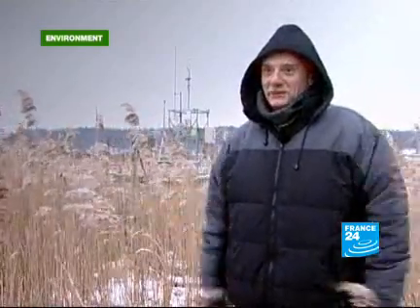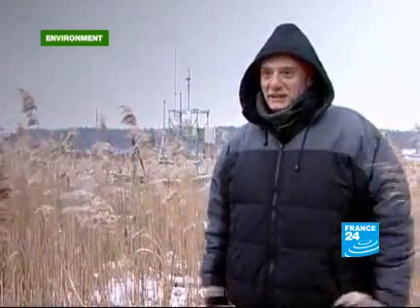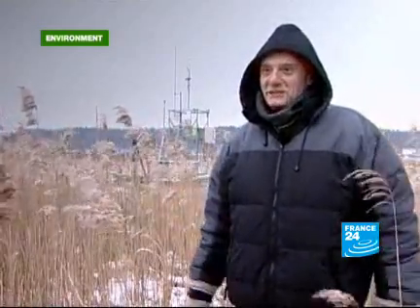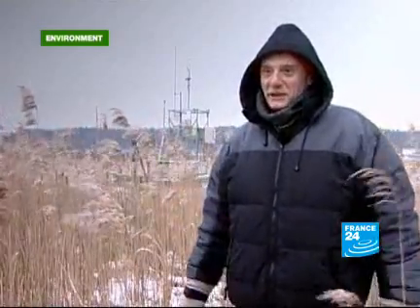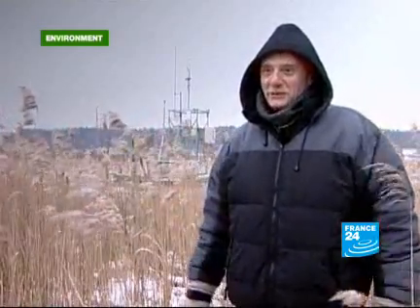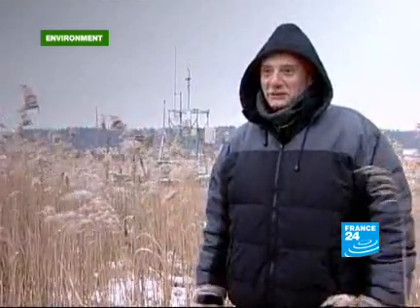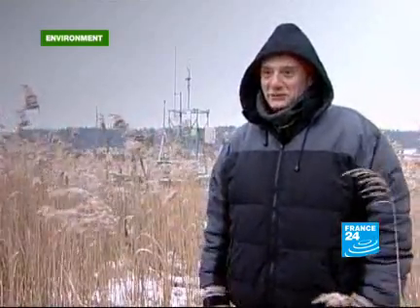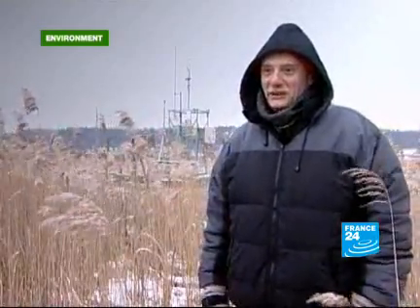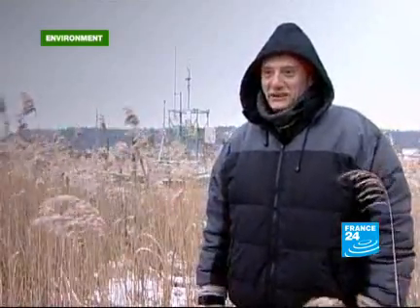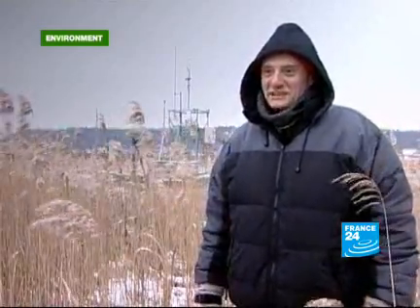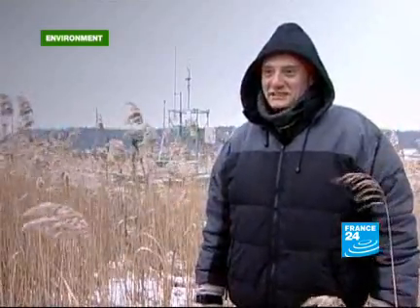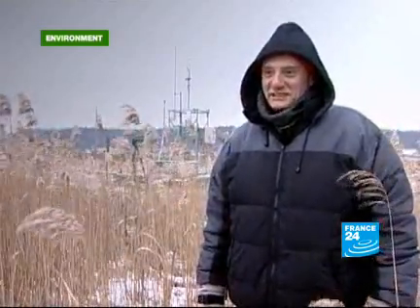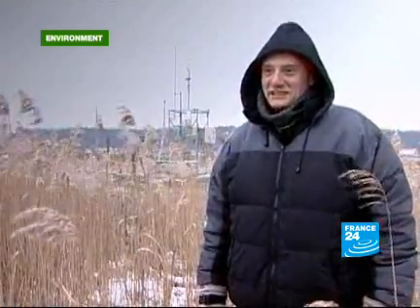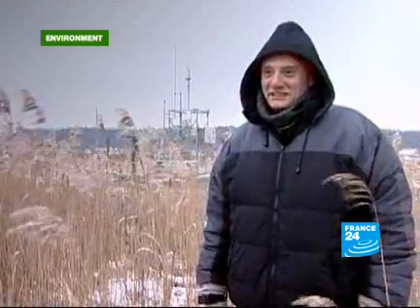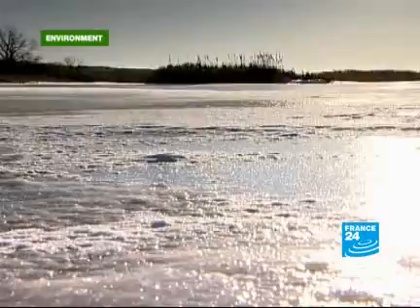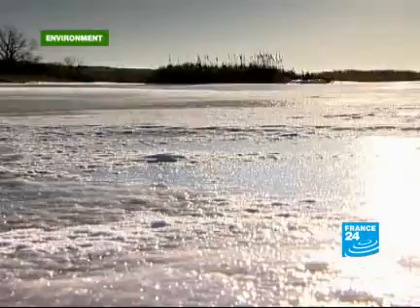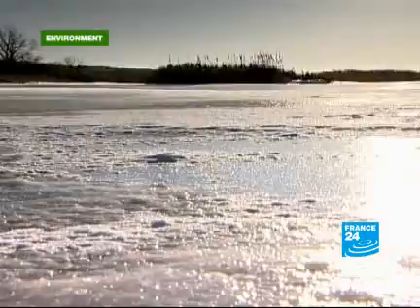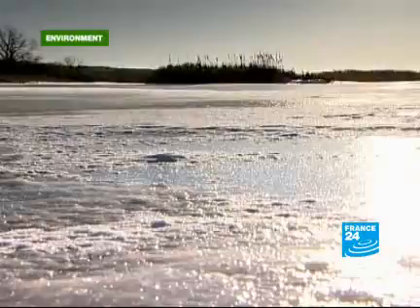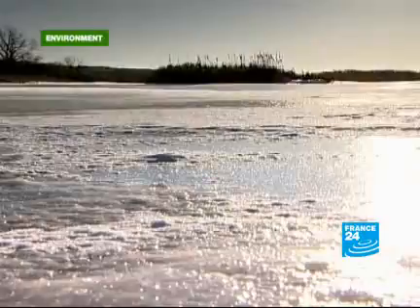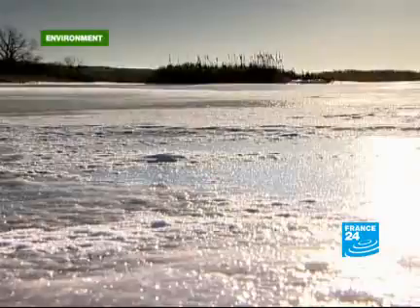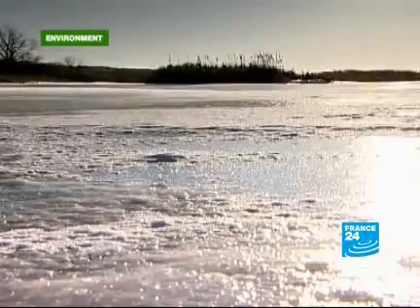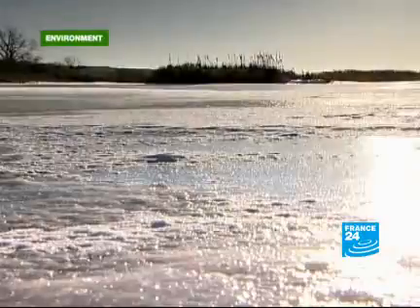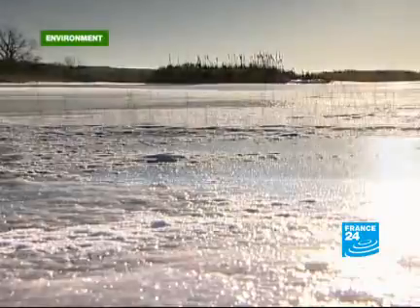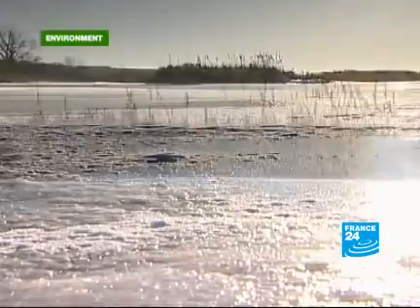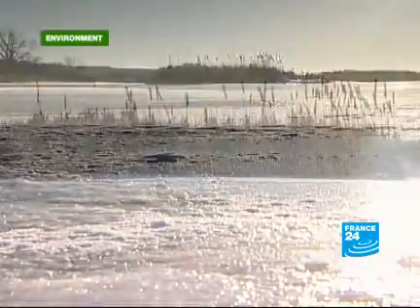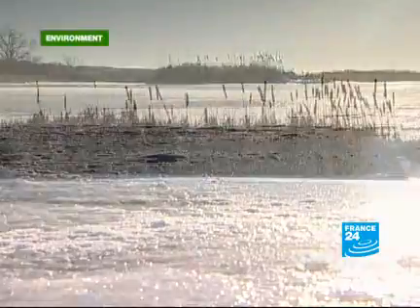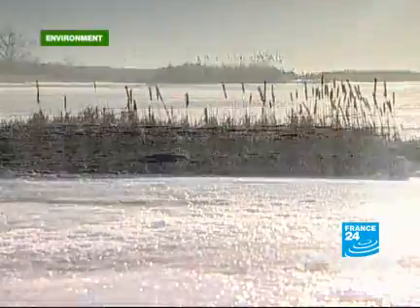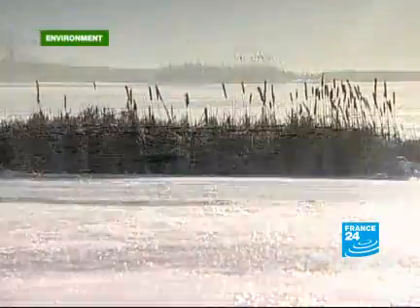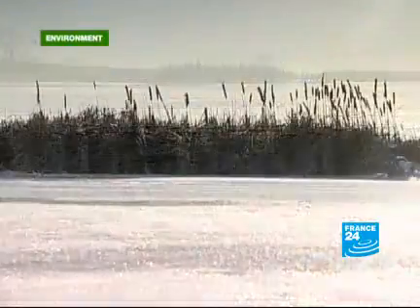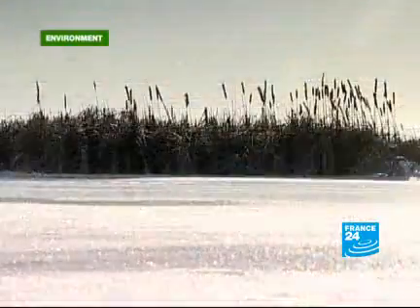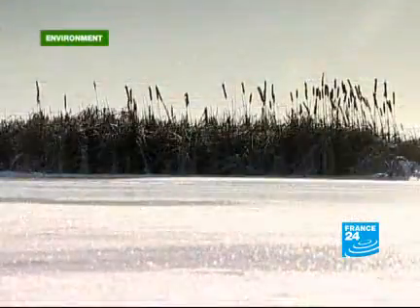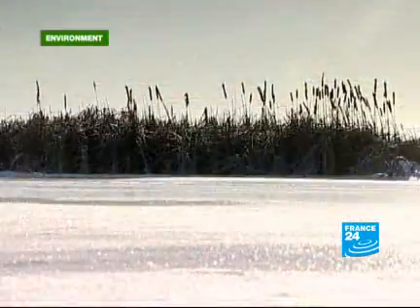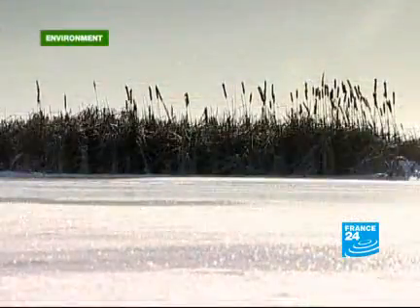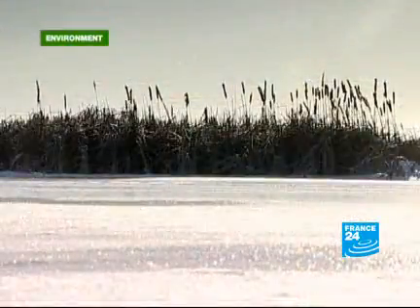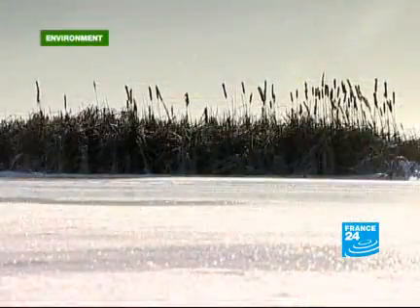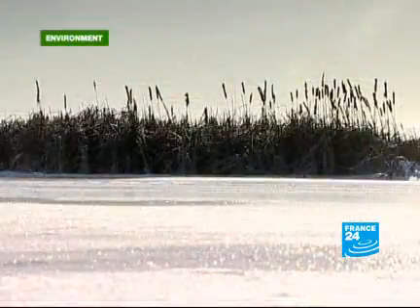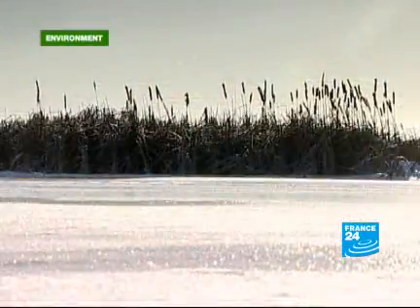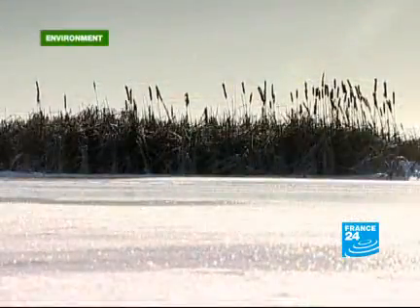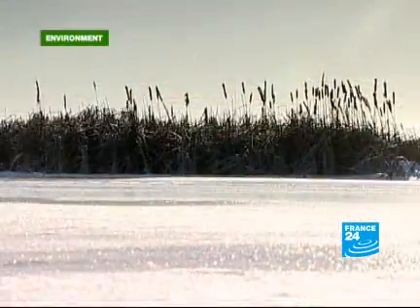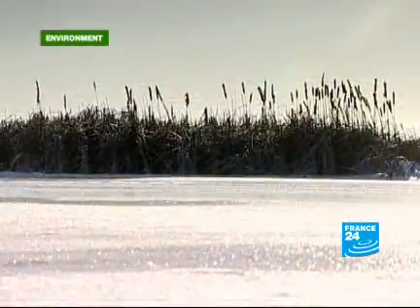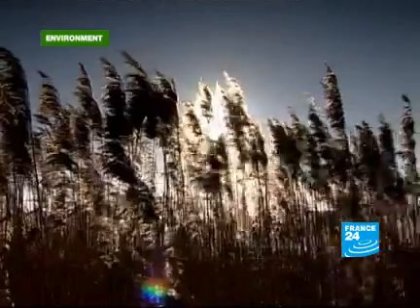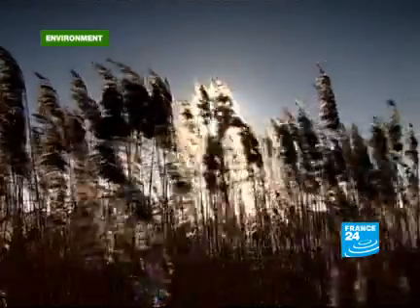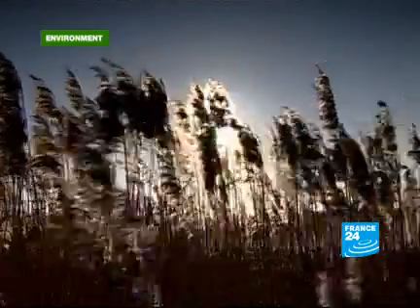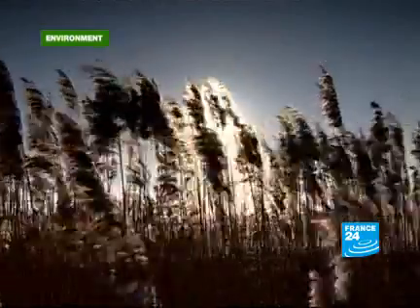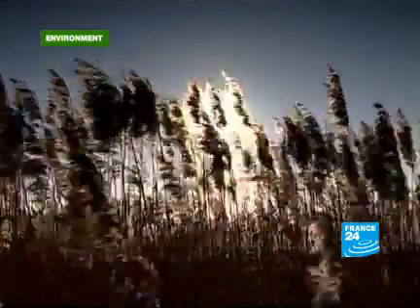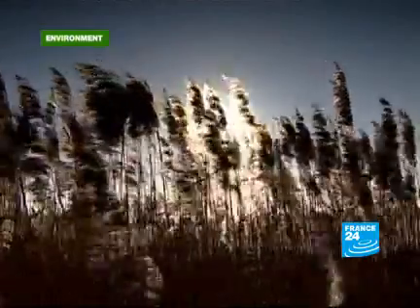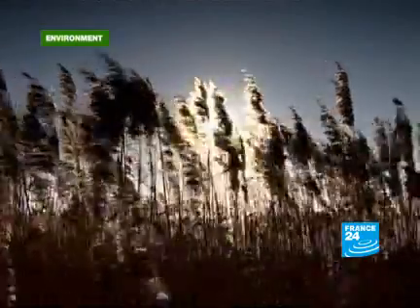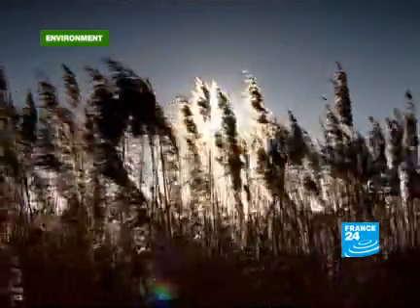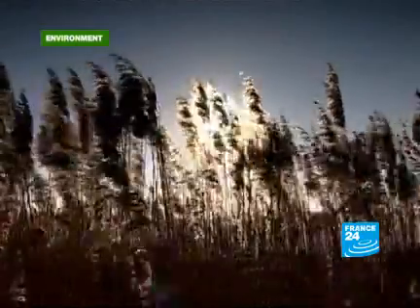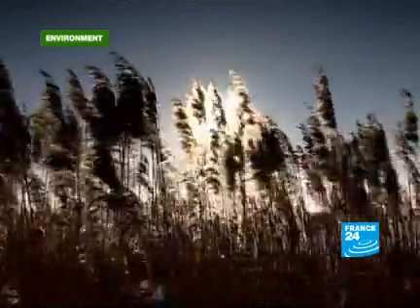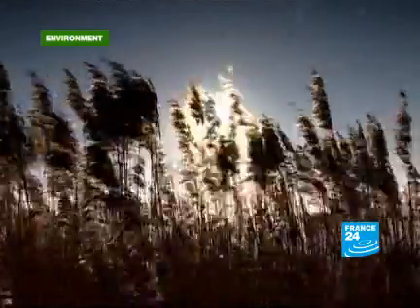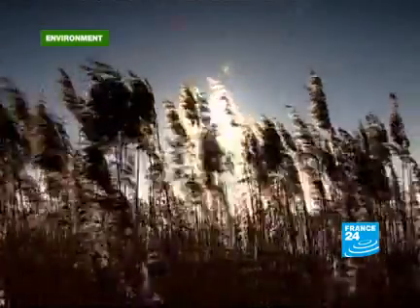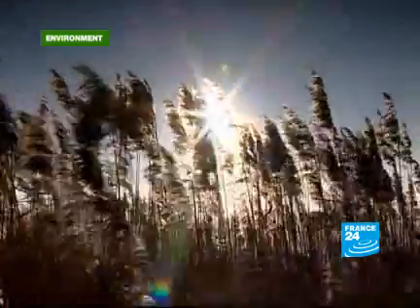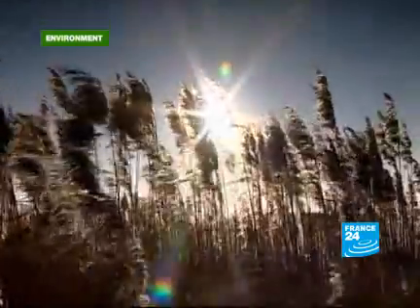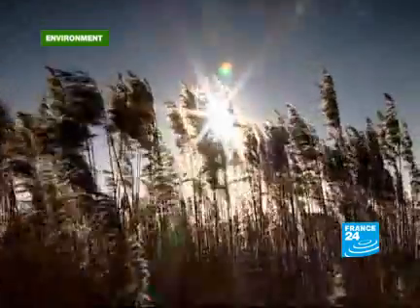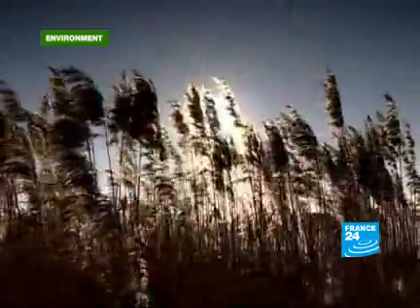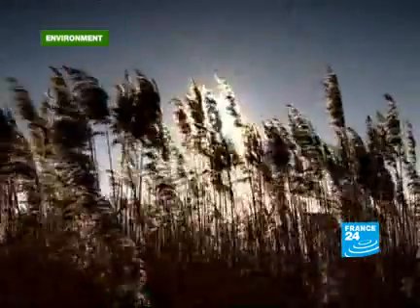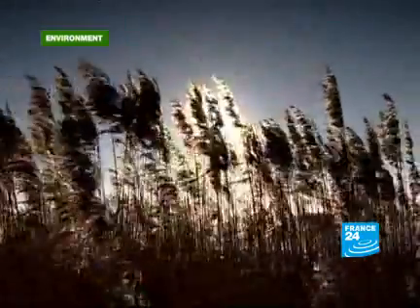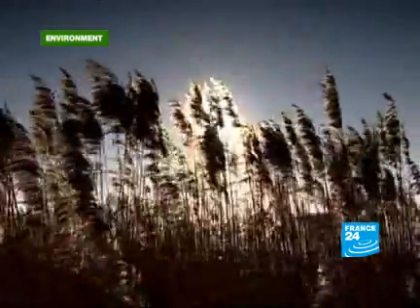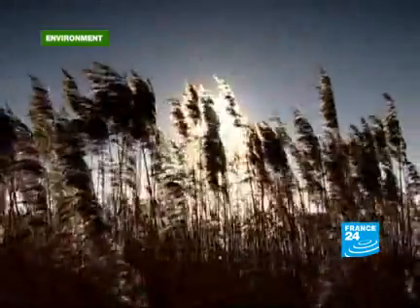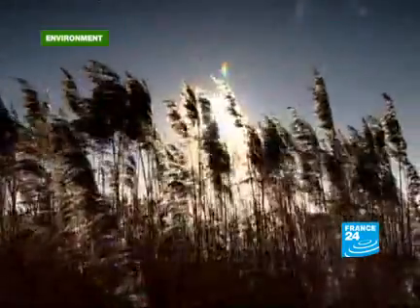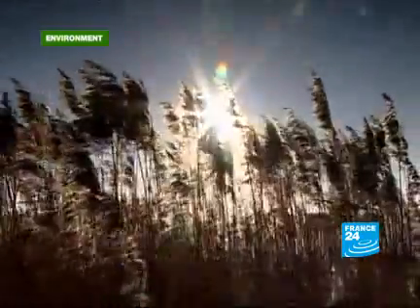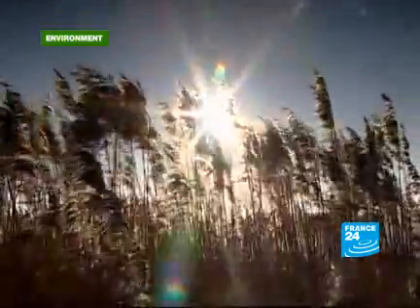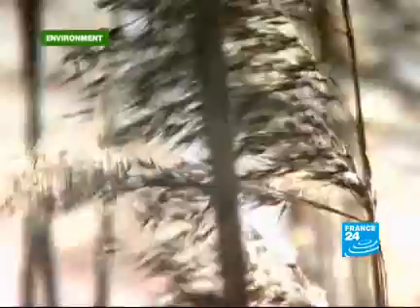Since the beginning of the 20th century, the surface of the world's wetlands has diminished by more than half.